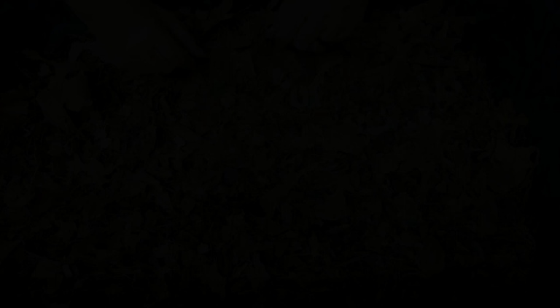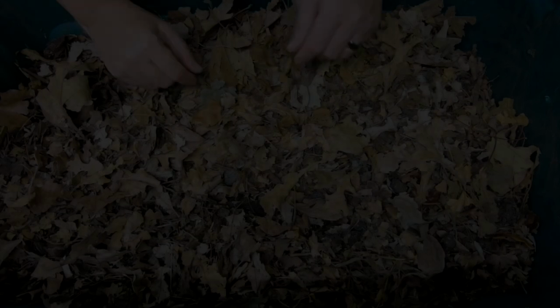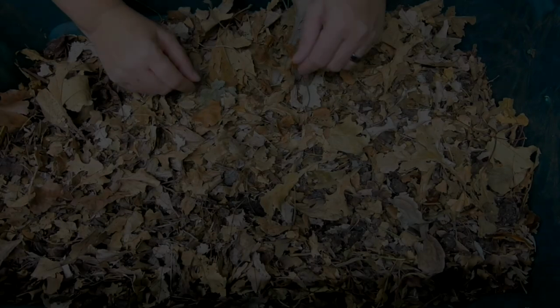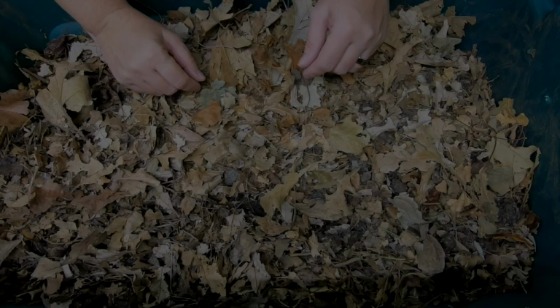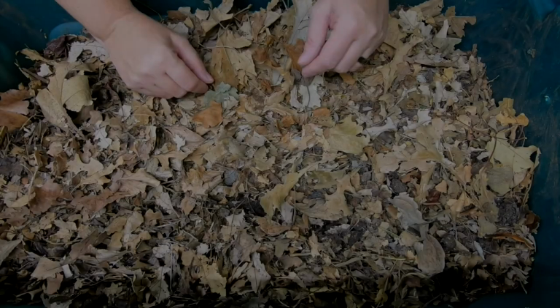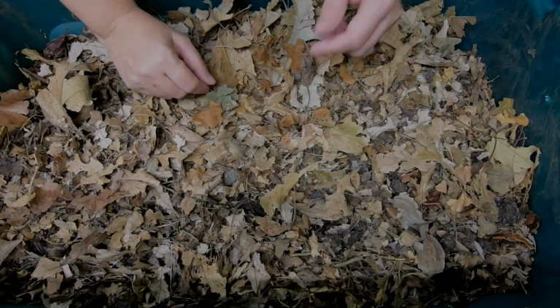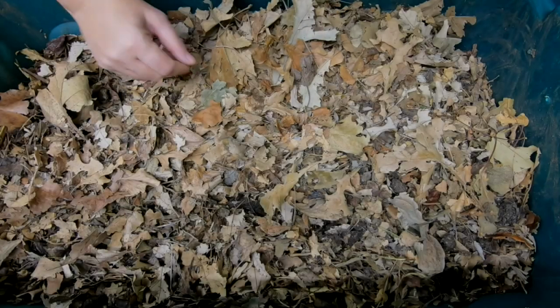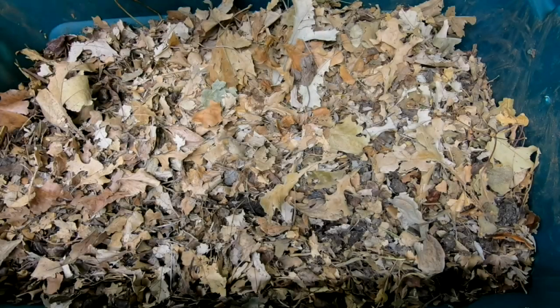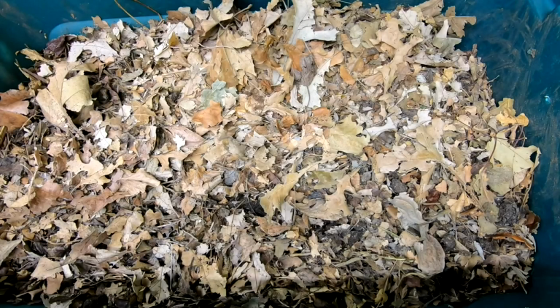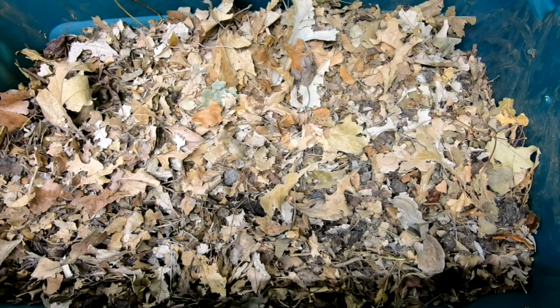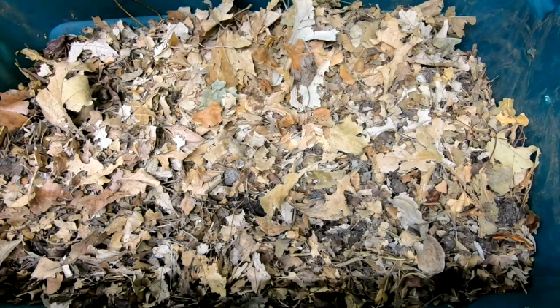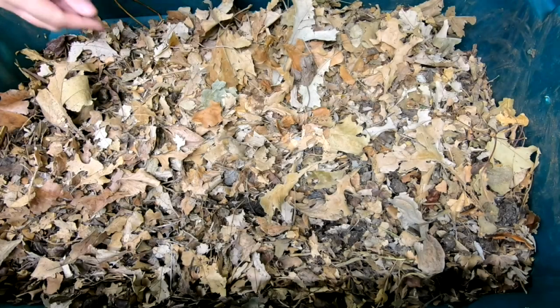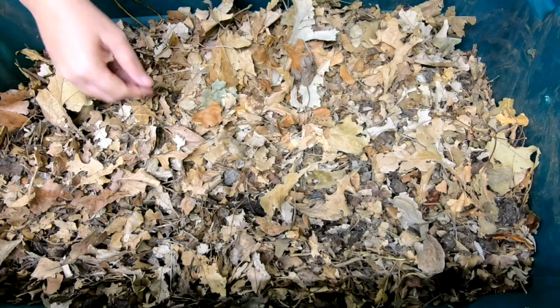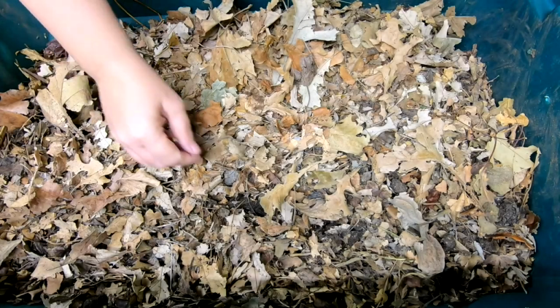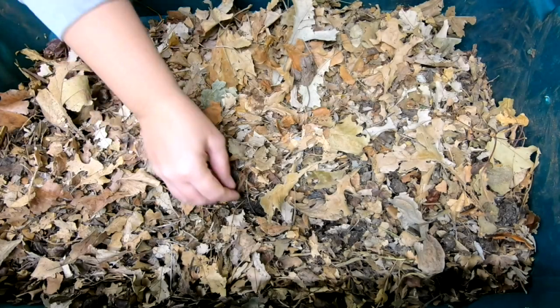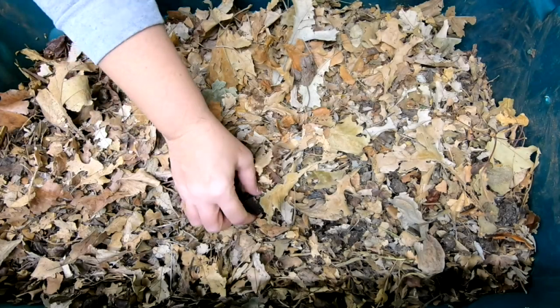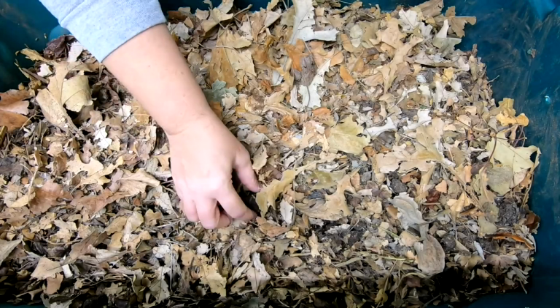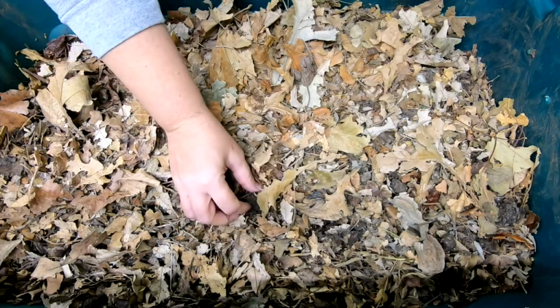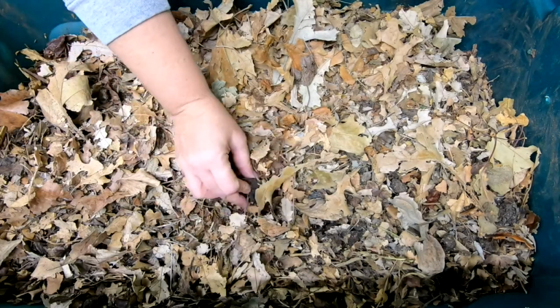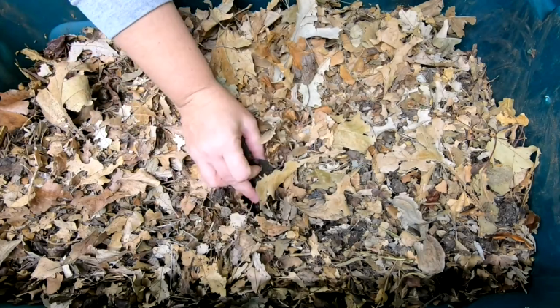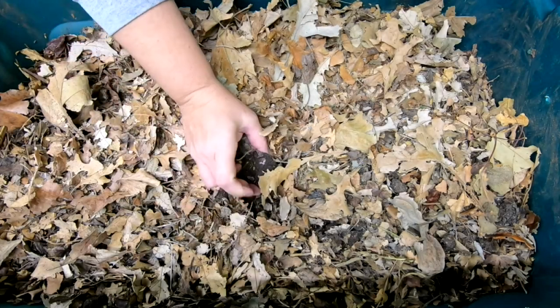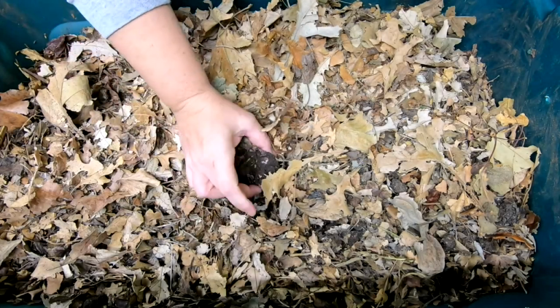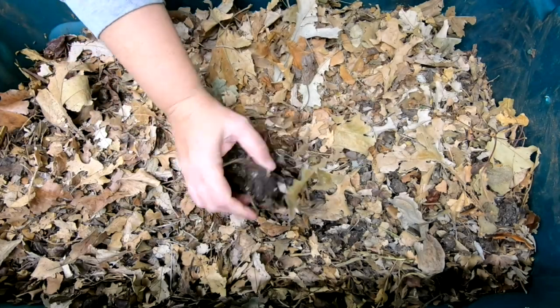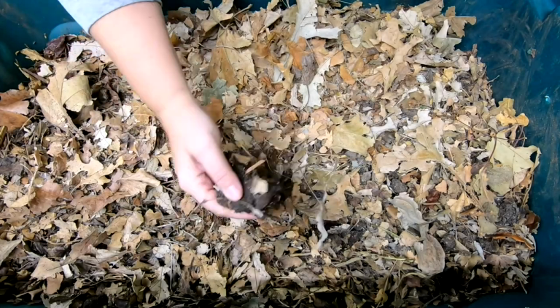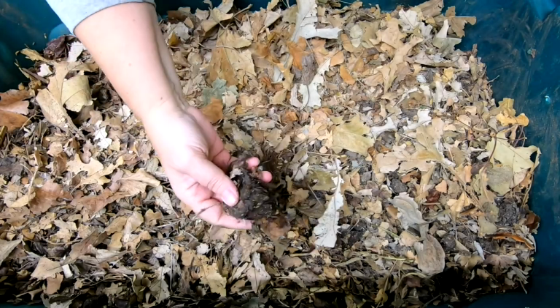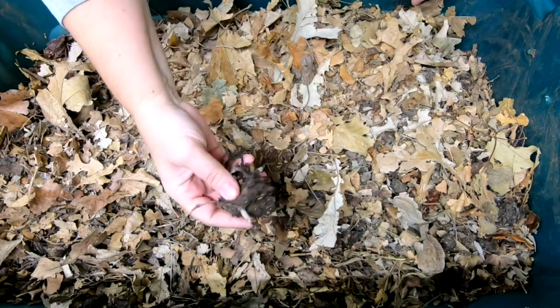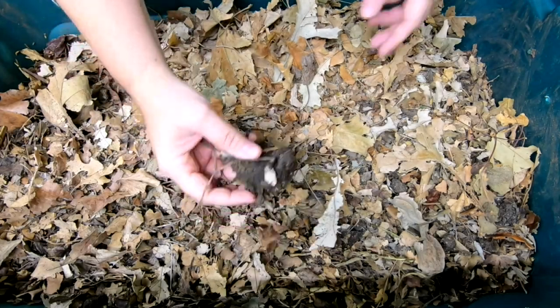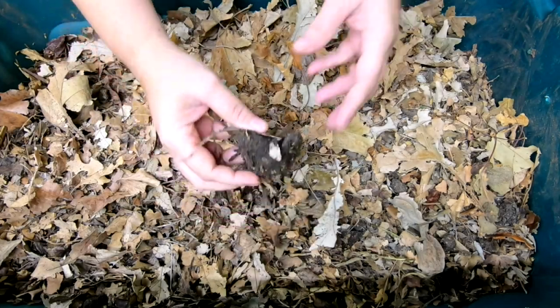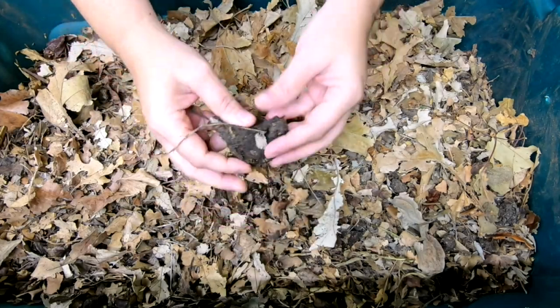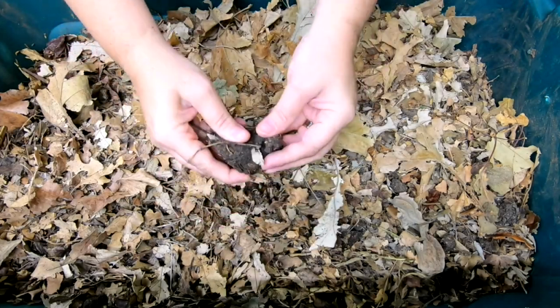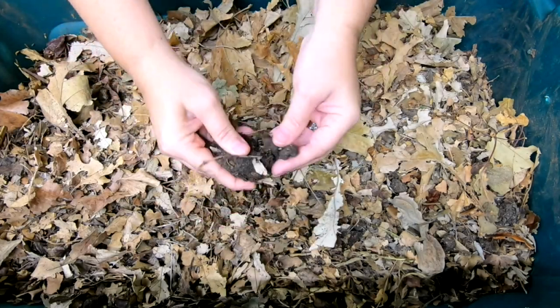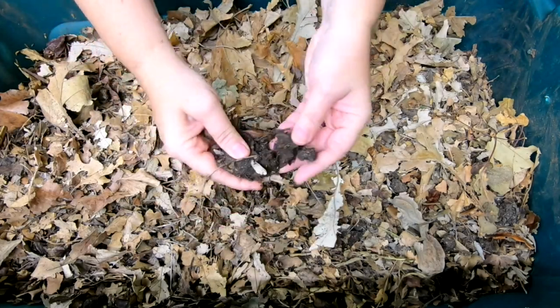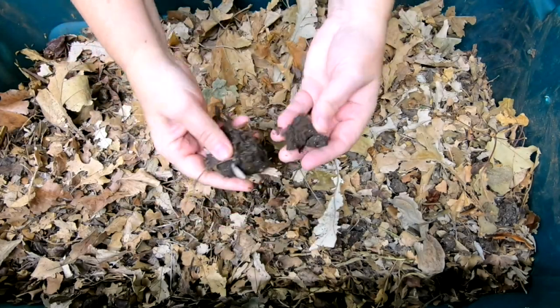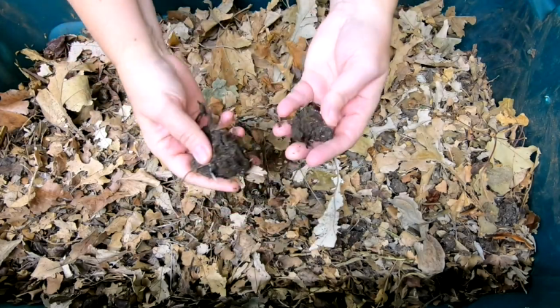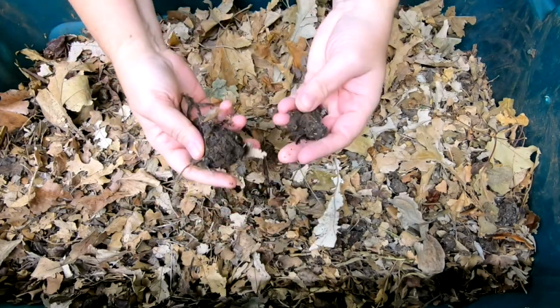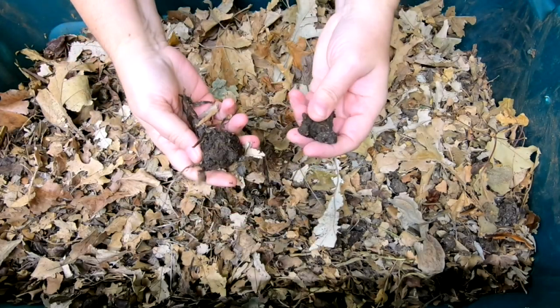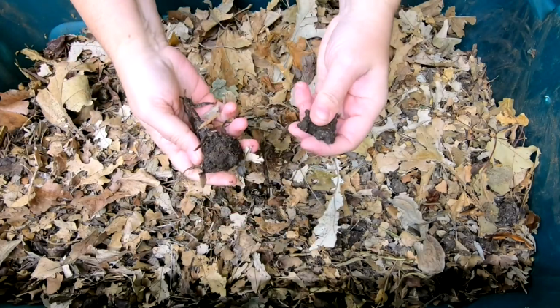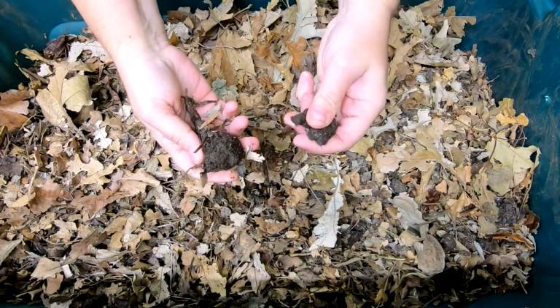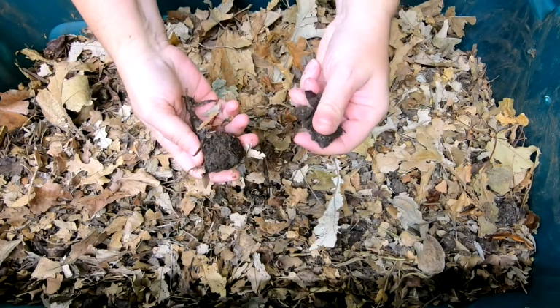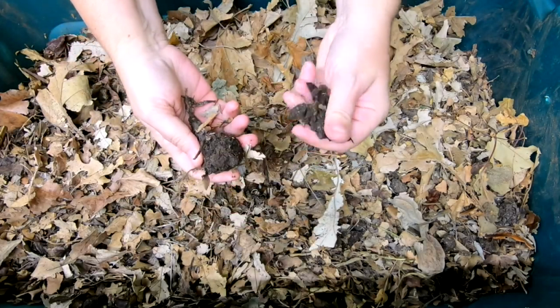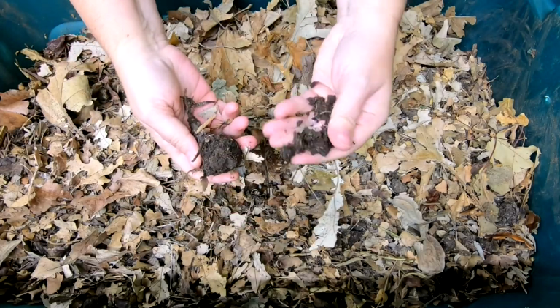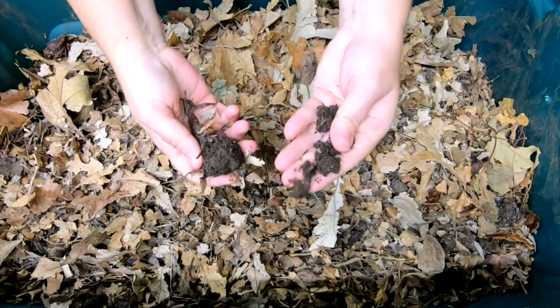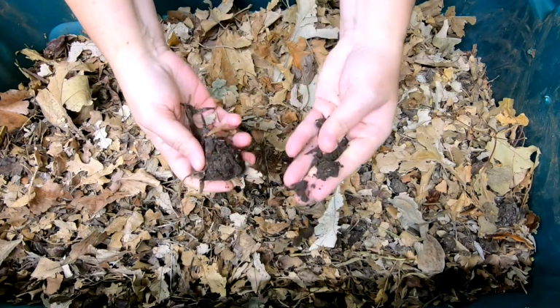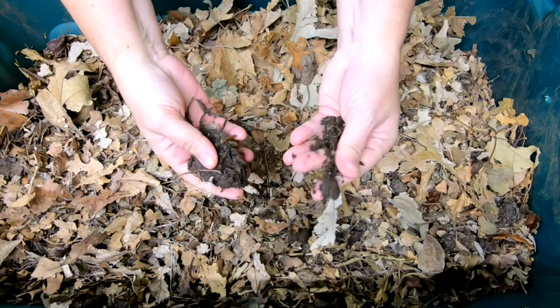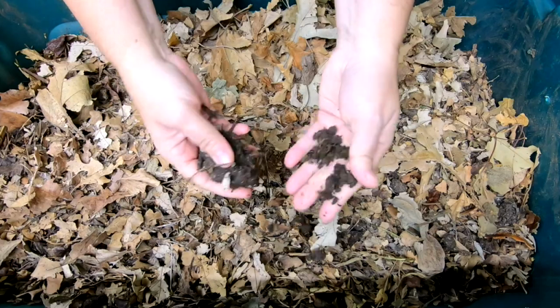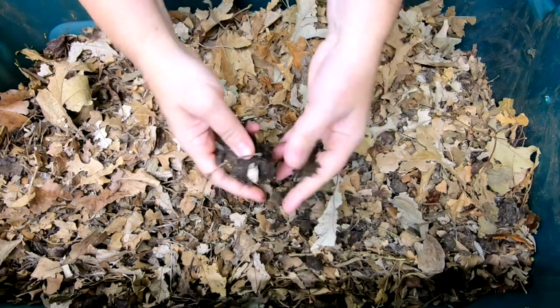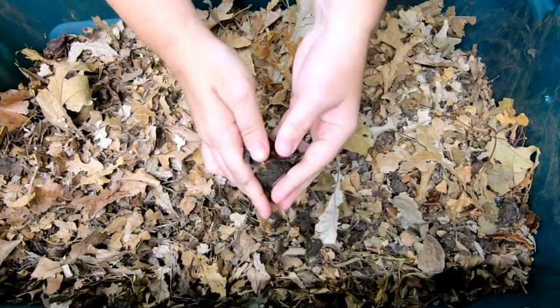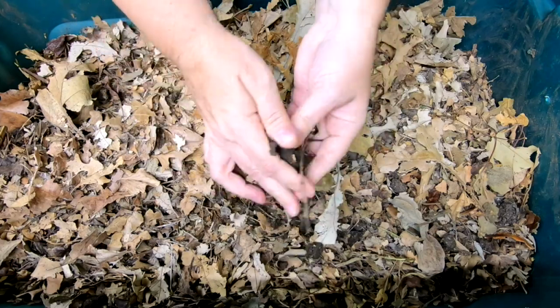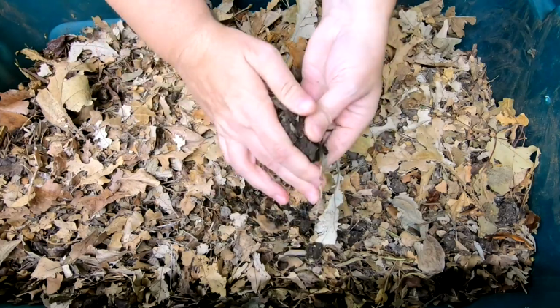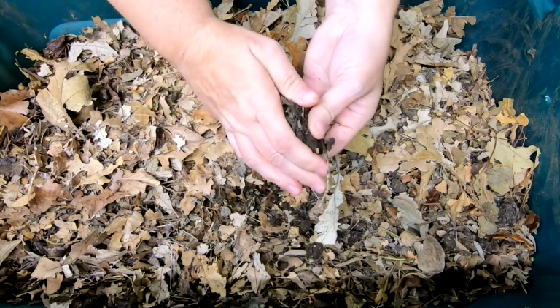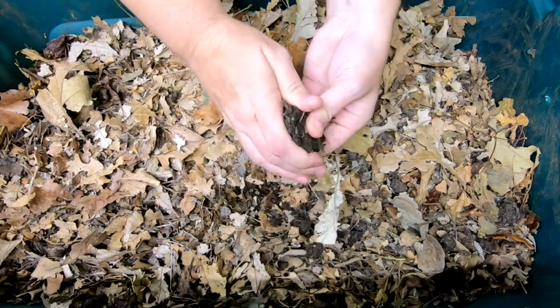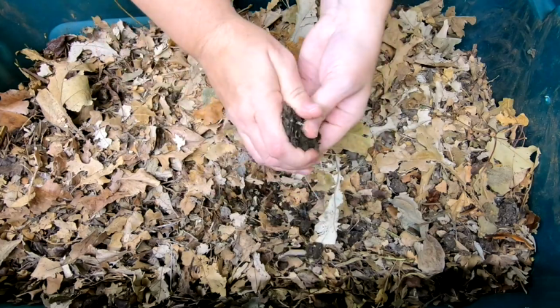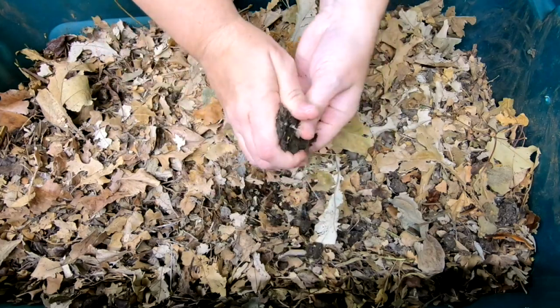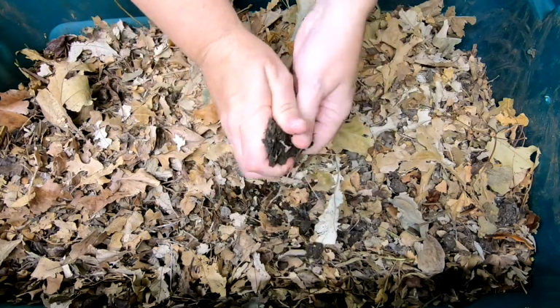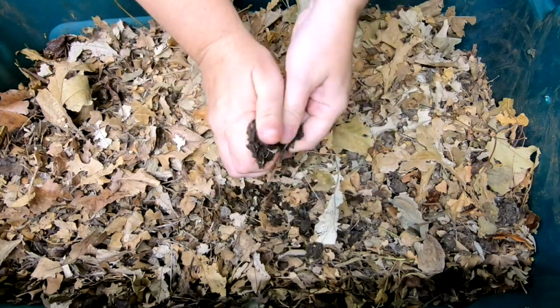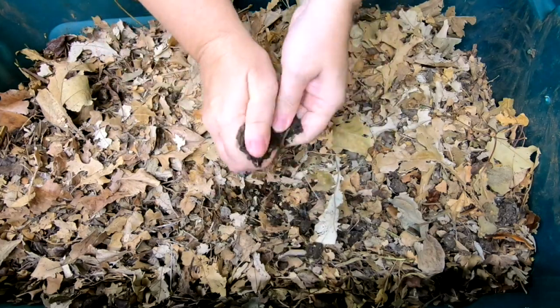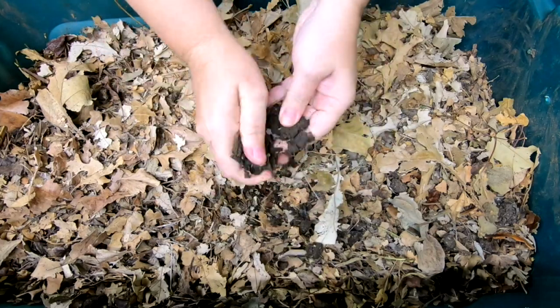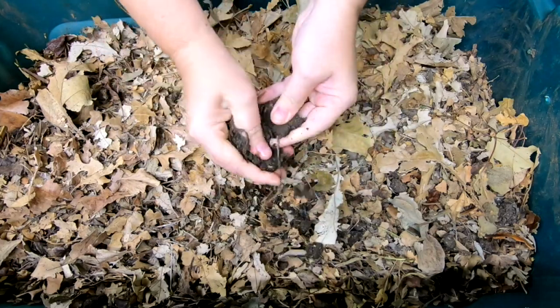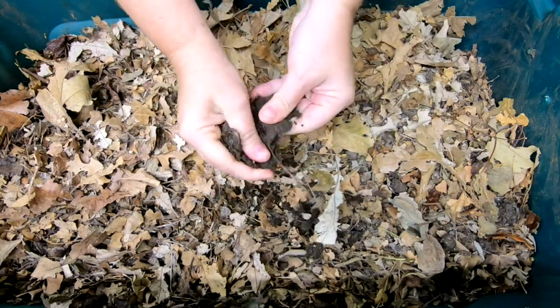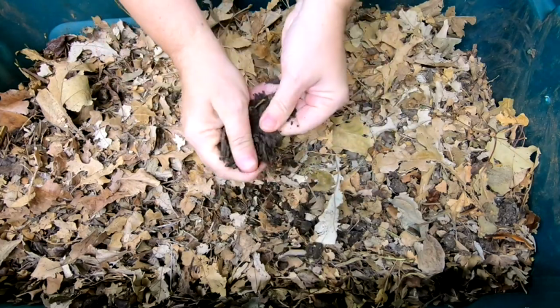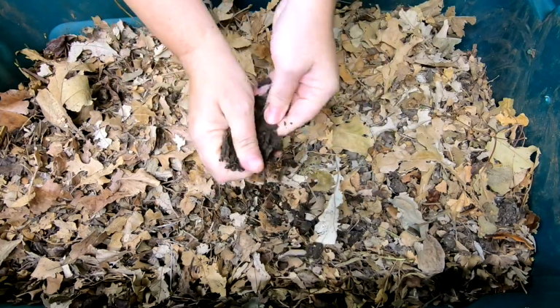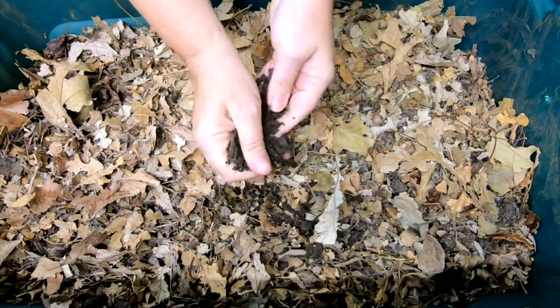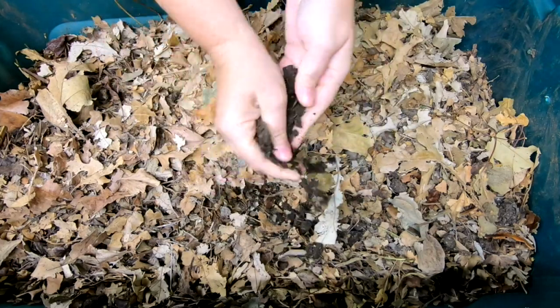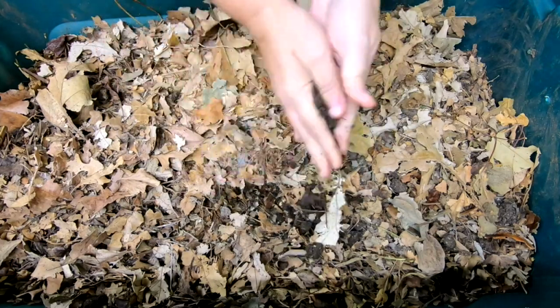Hey guys, it's Anne. Welcome to the channel and today we're going to take a look in on my outside bin that has become an inside bin.